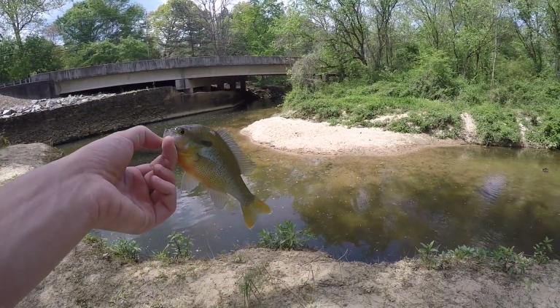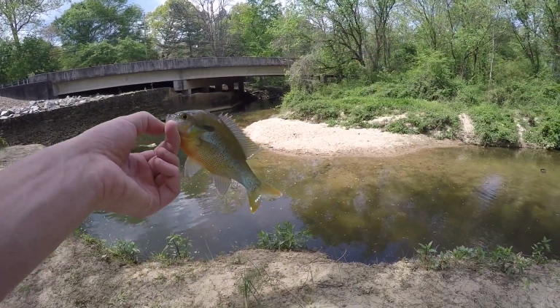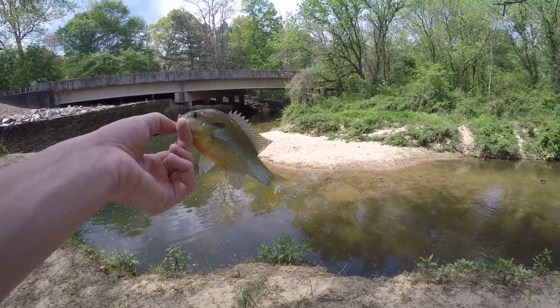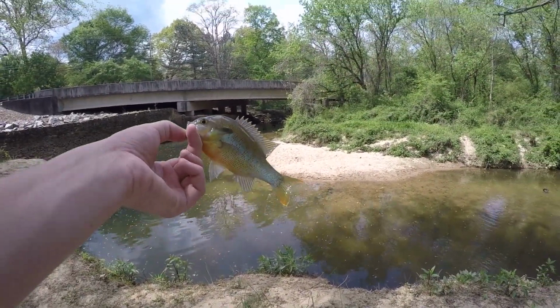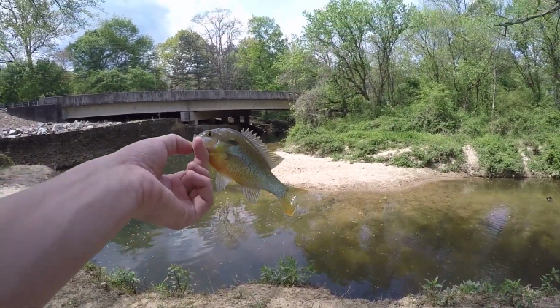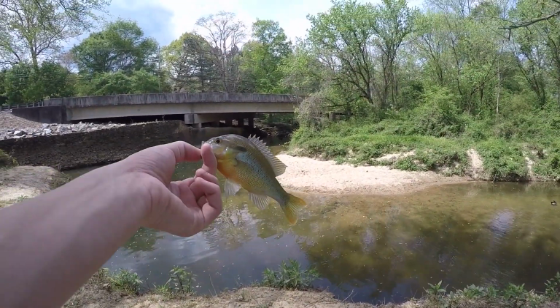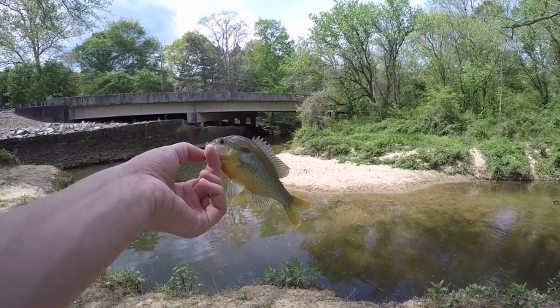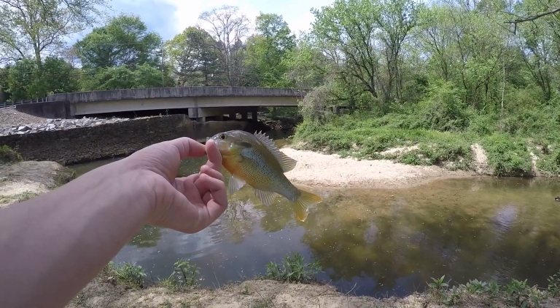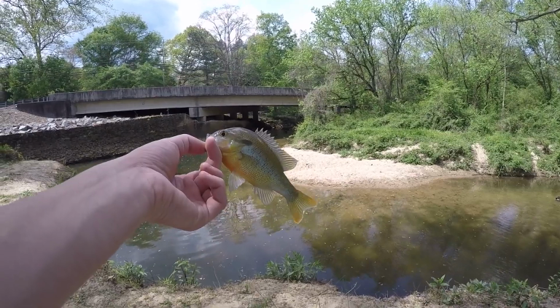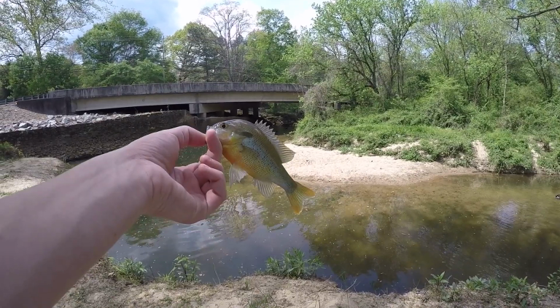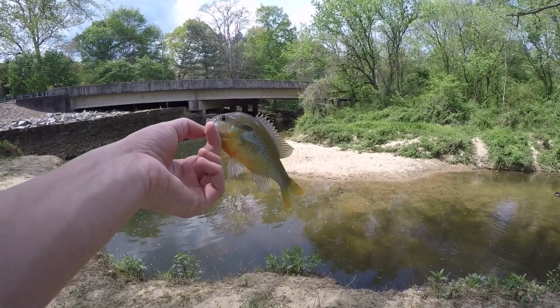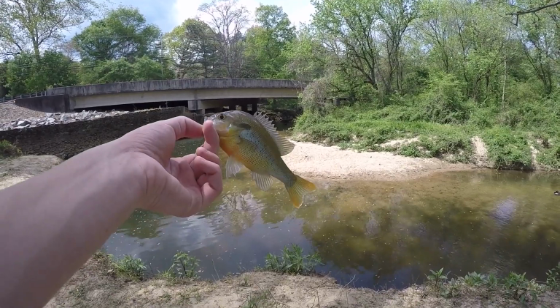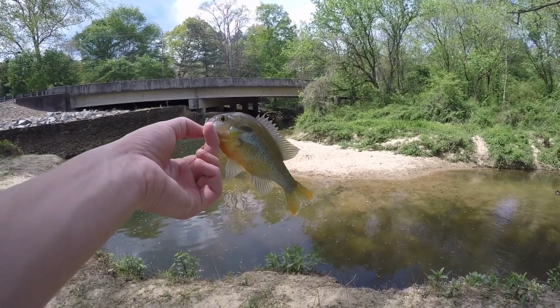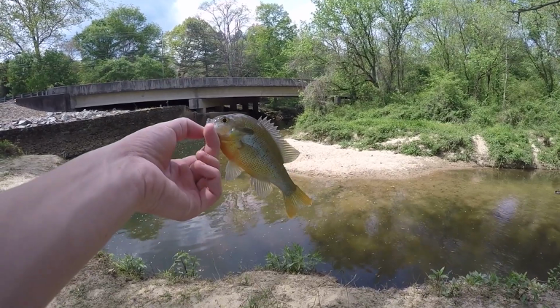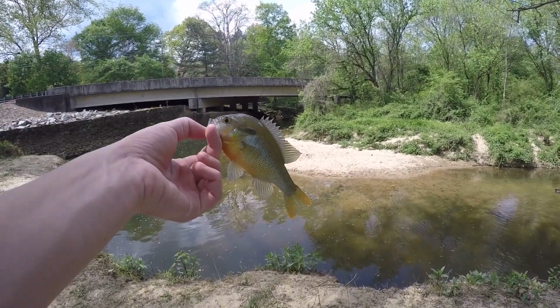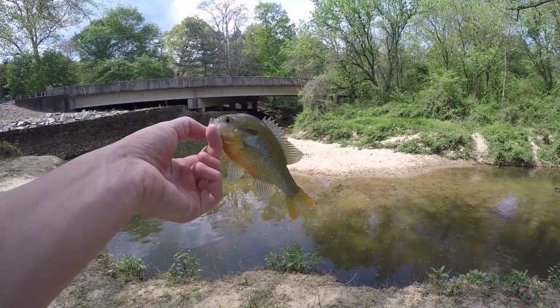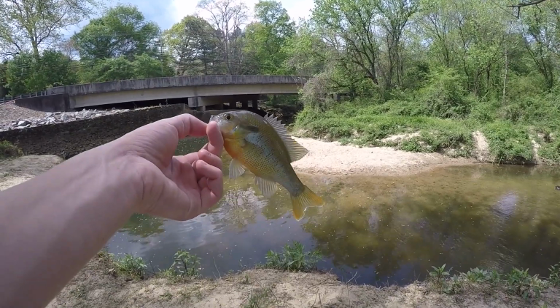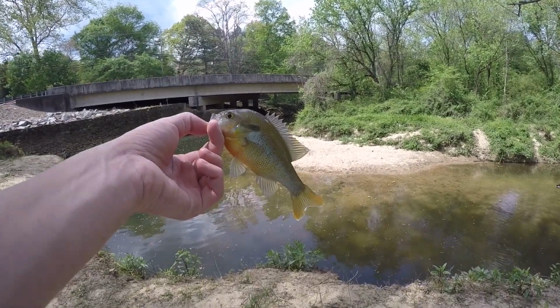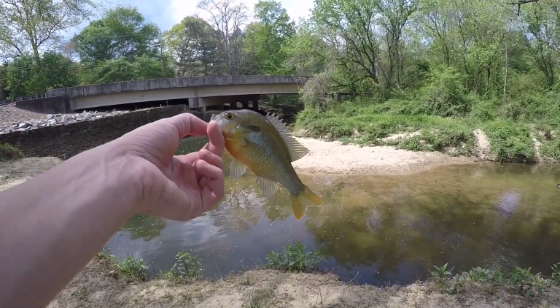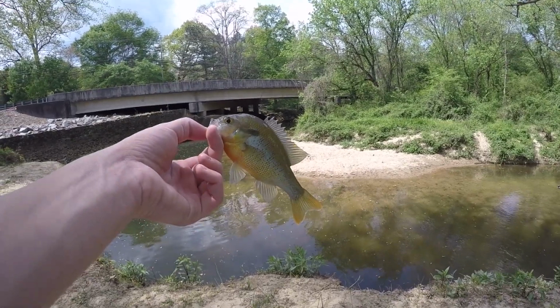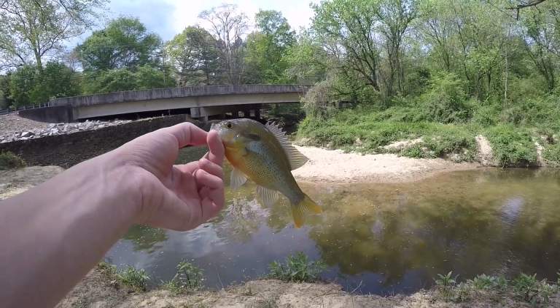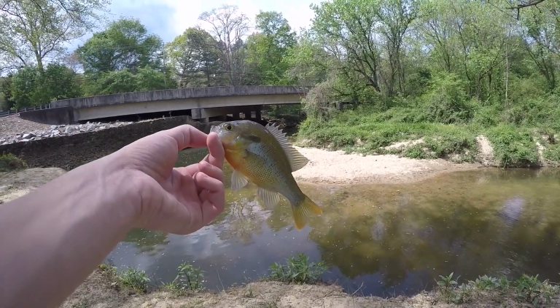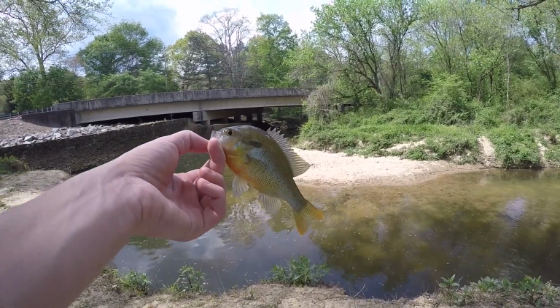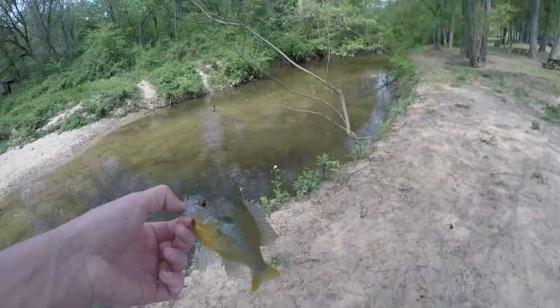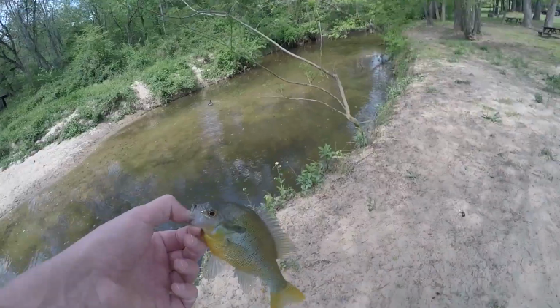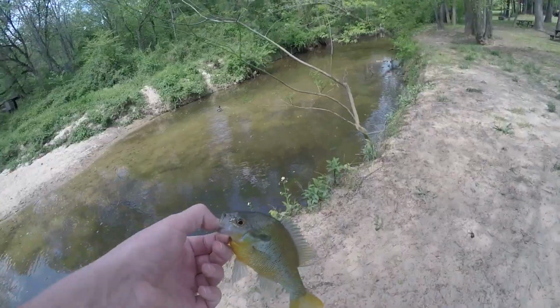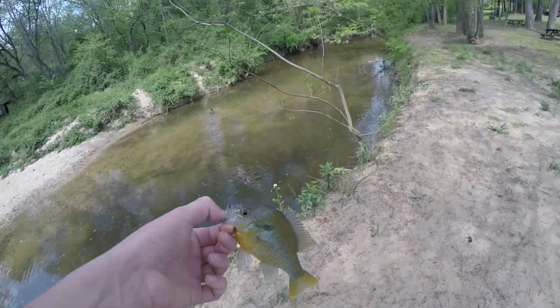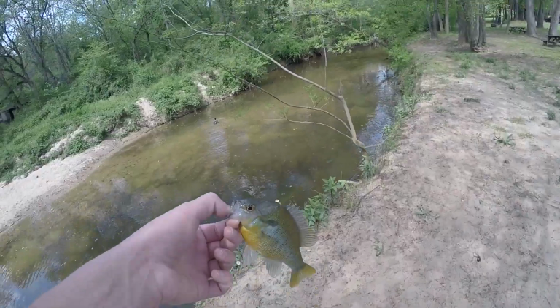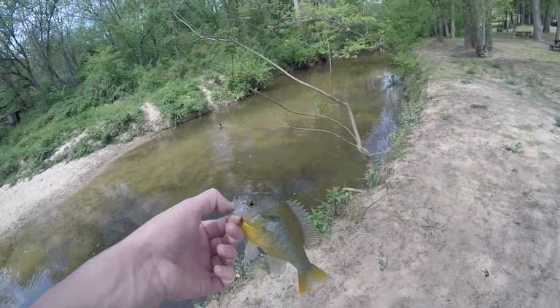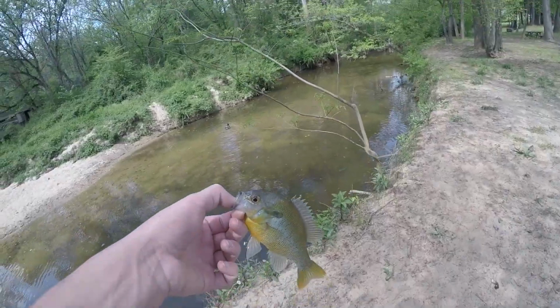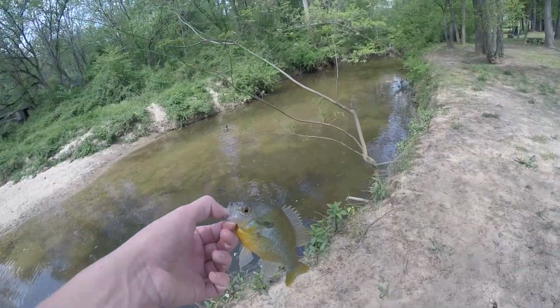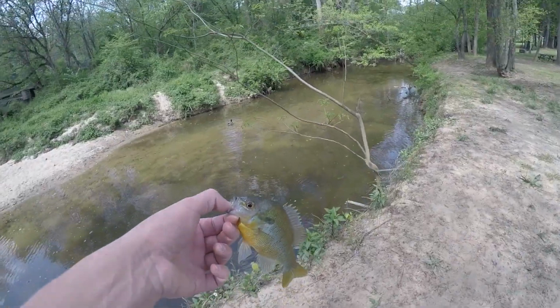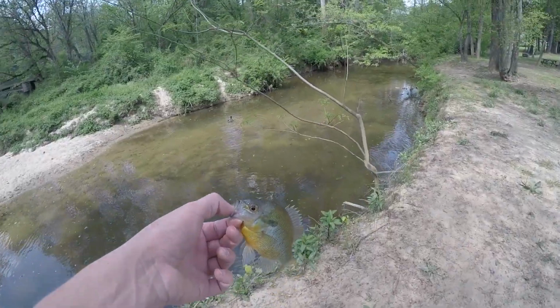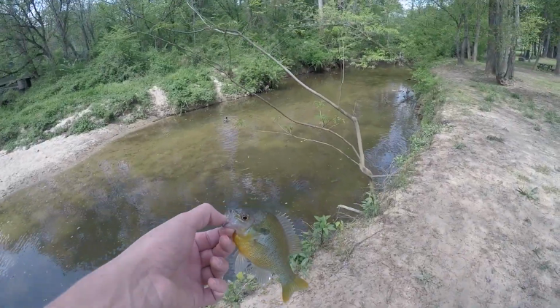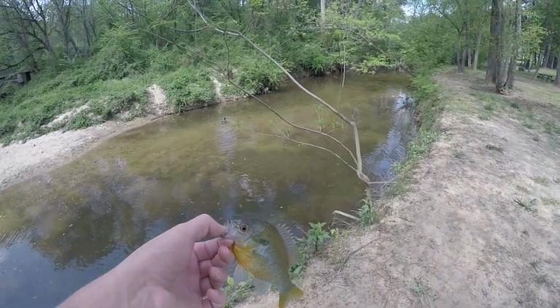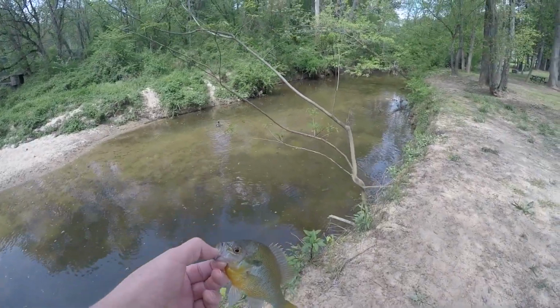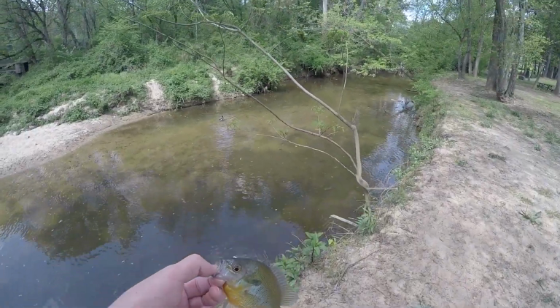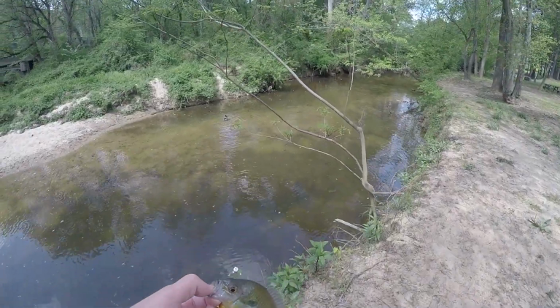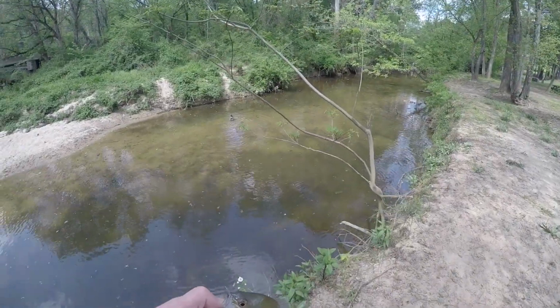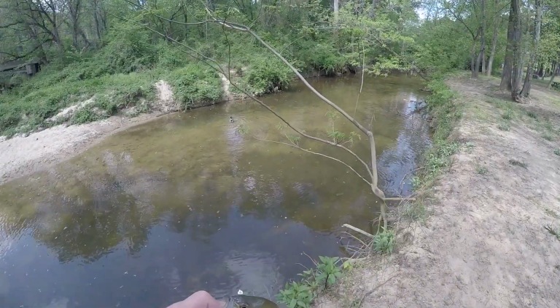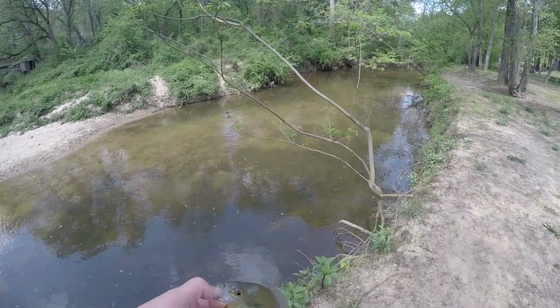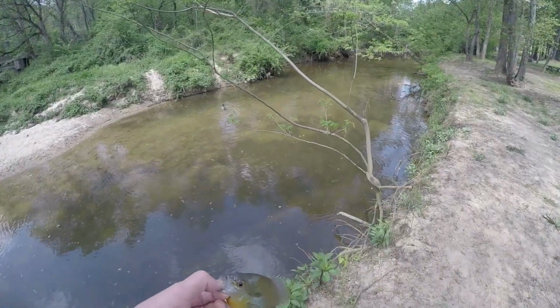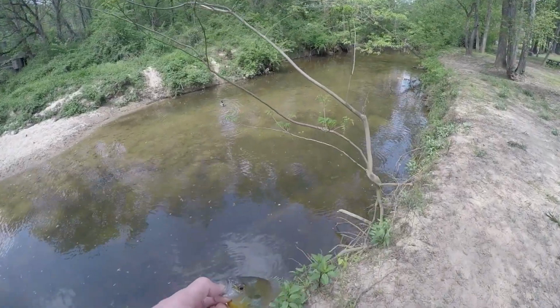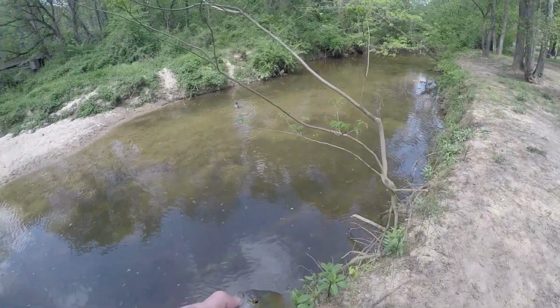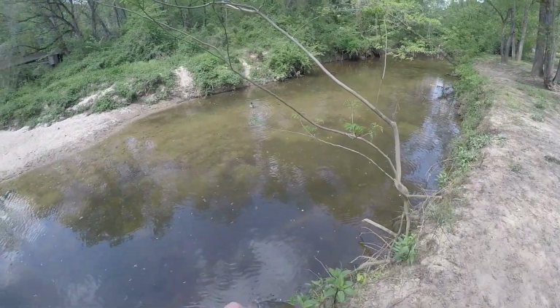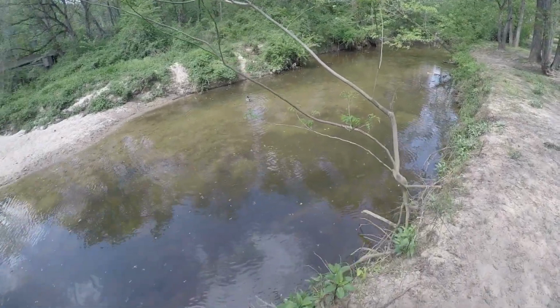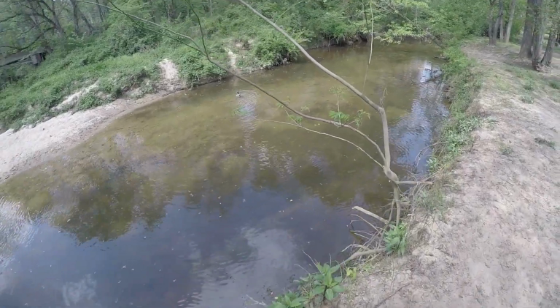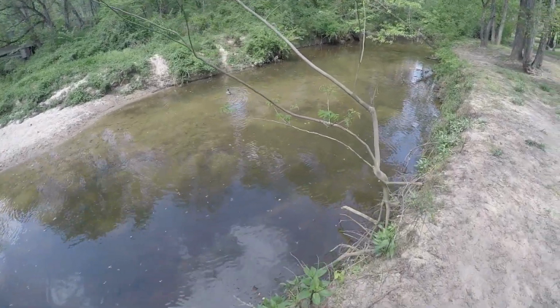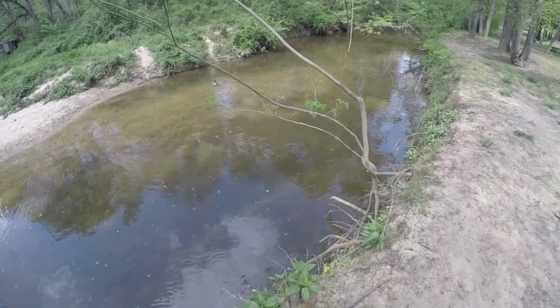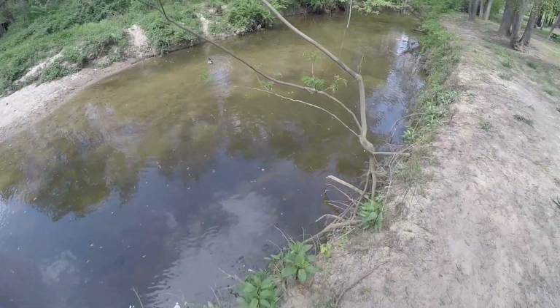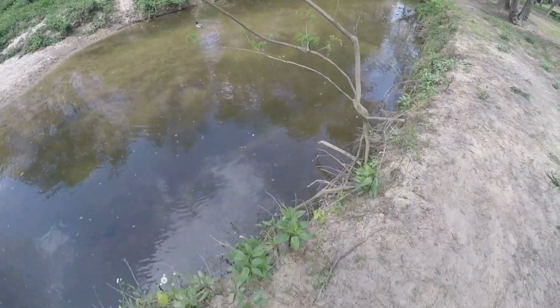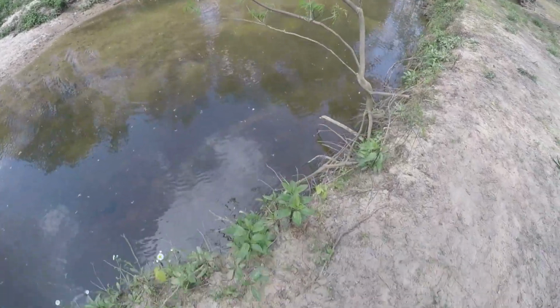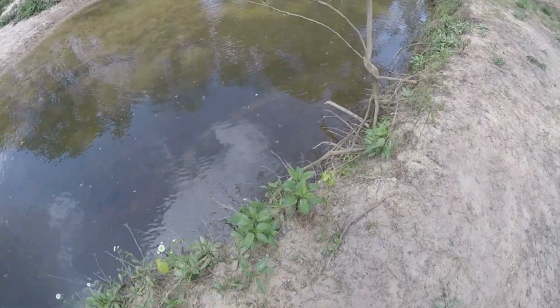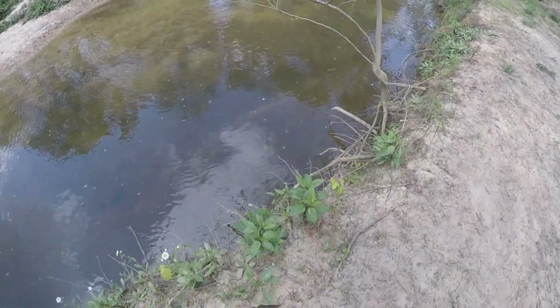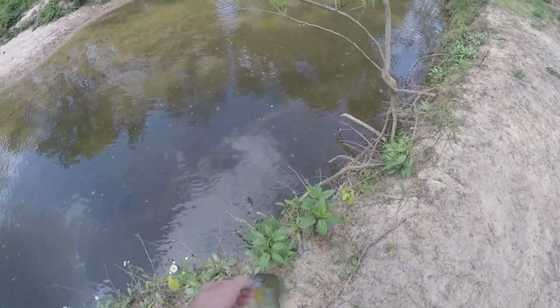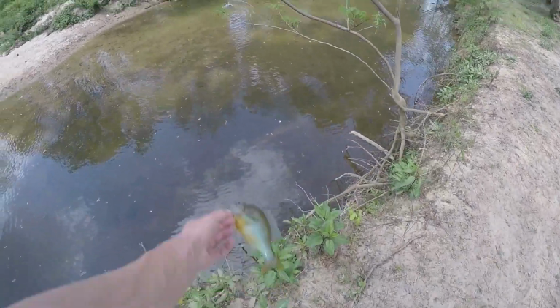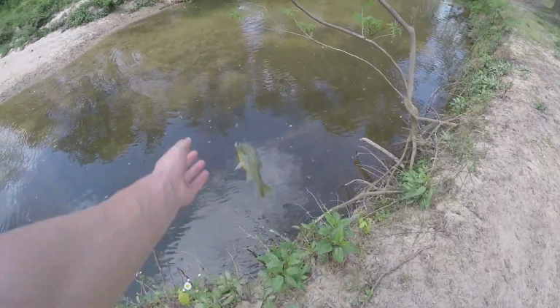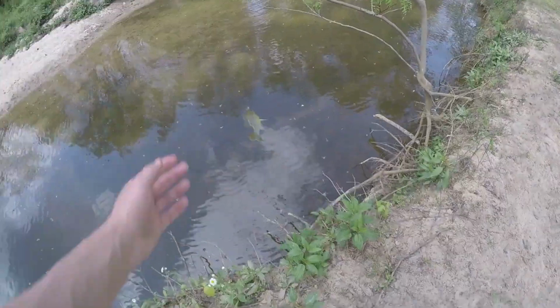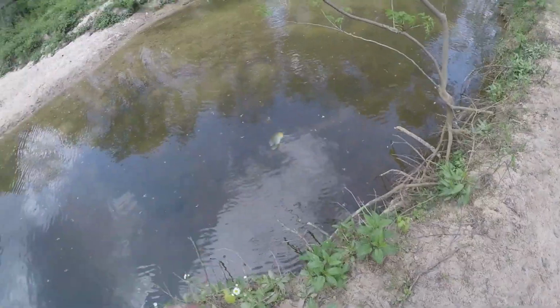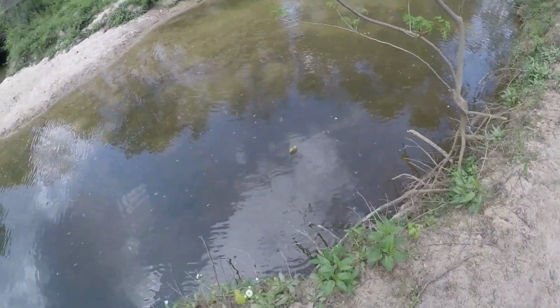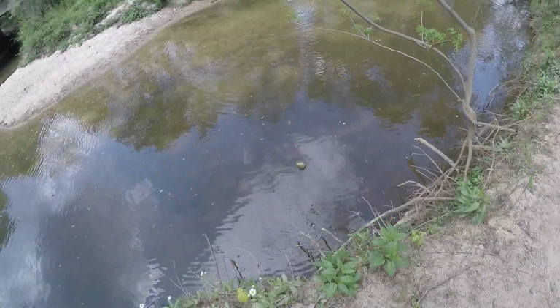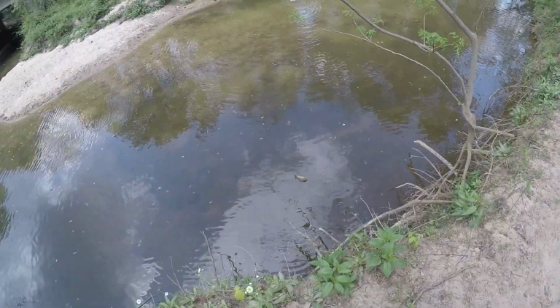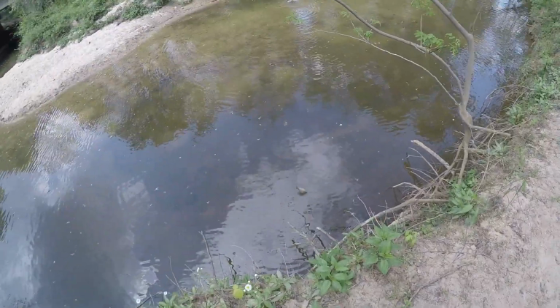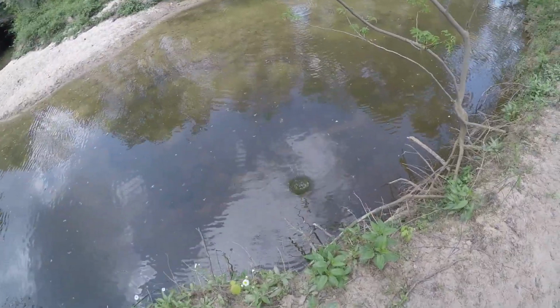This place is filled with these guys, but there's still a few bass in here, a few green sunfish, a few bluegills, so maybe we'll catch some other fish too. That was my first cast and I already got one, so it's definitely a good sign.